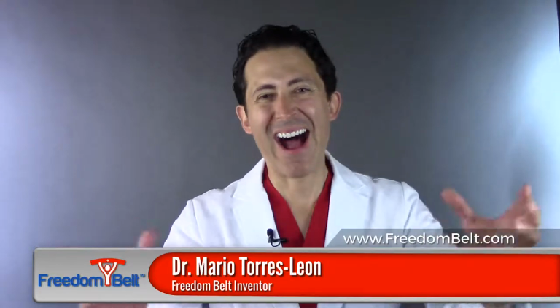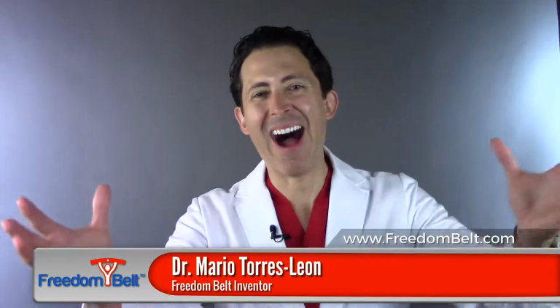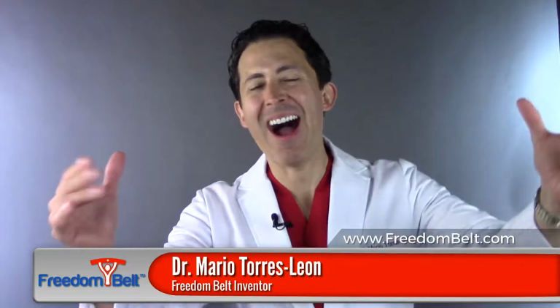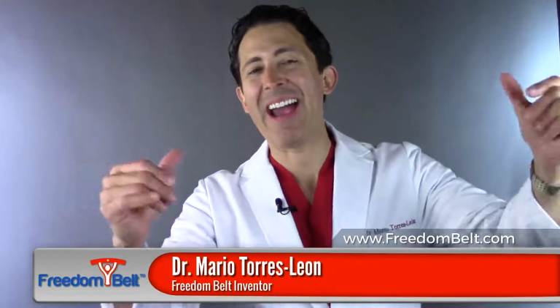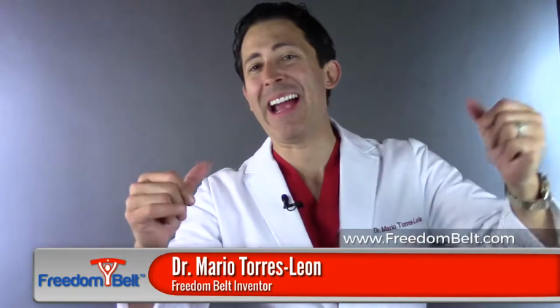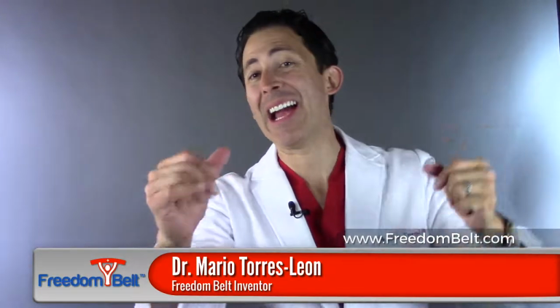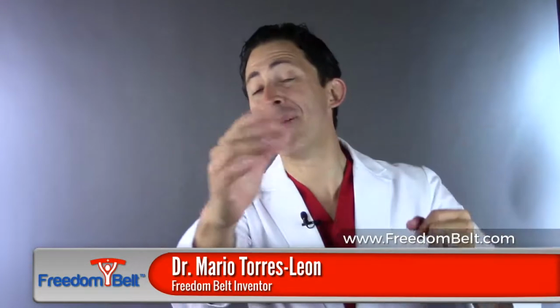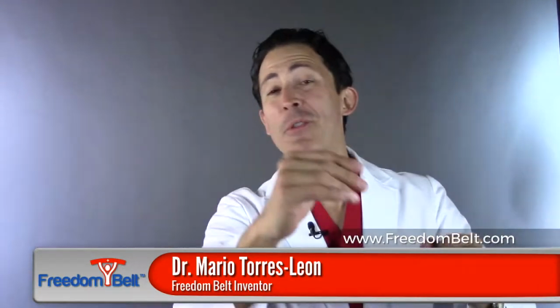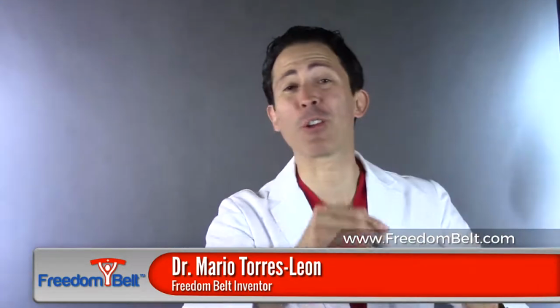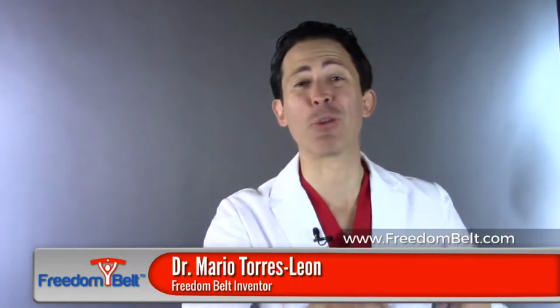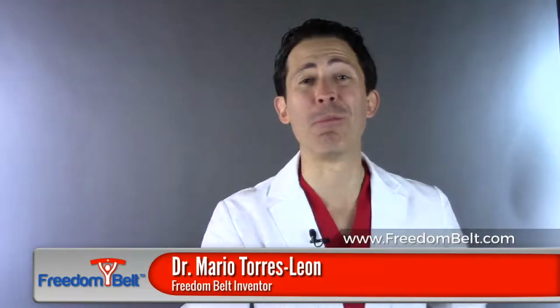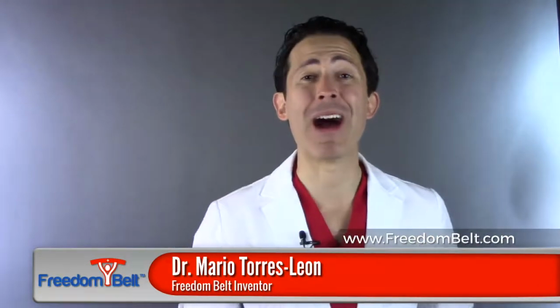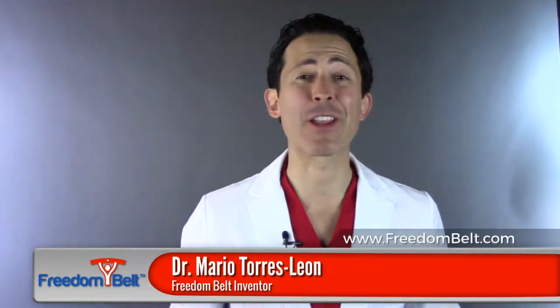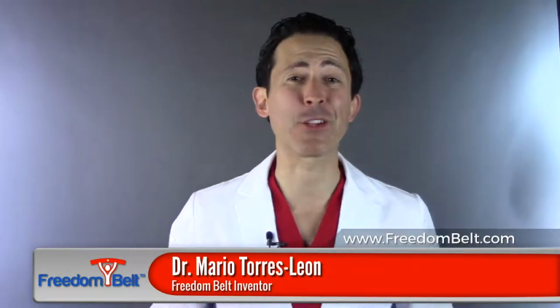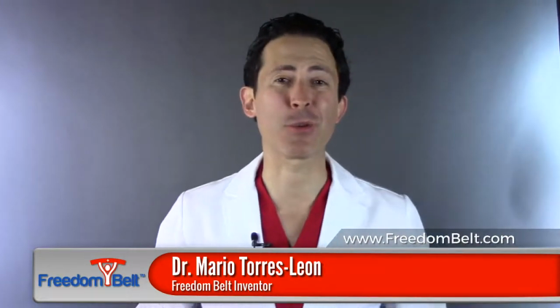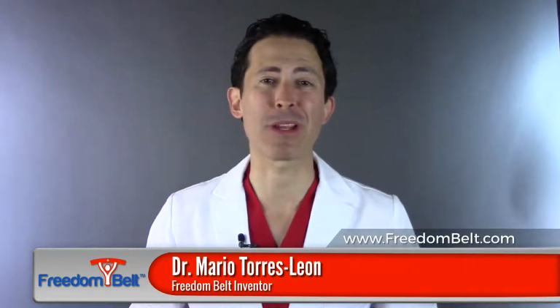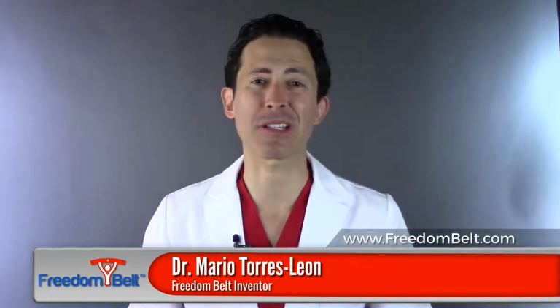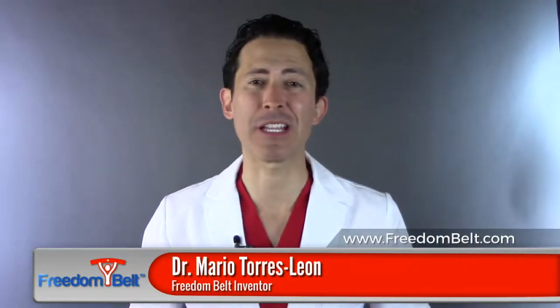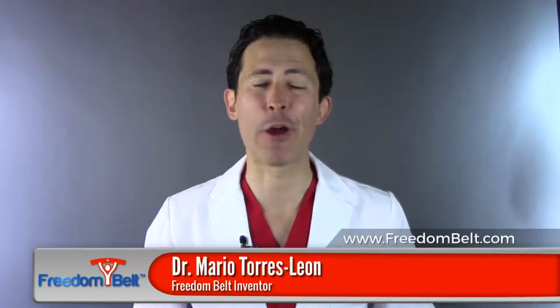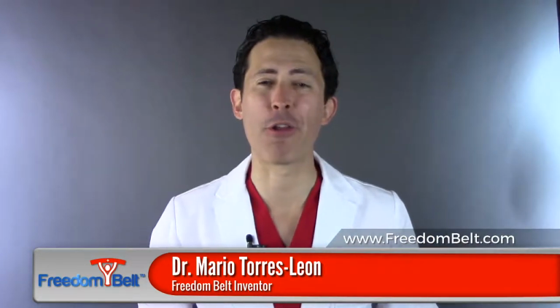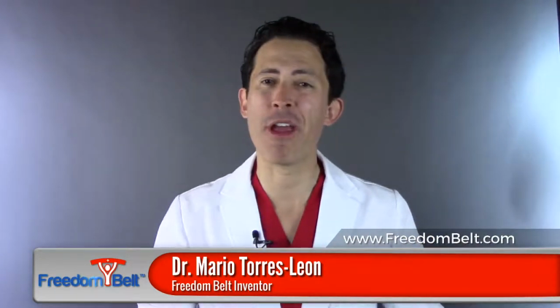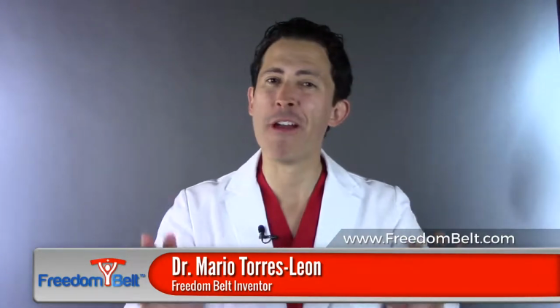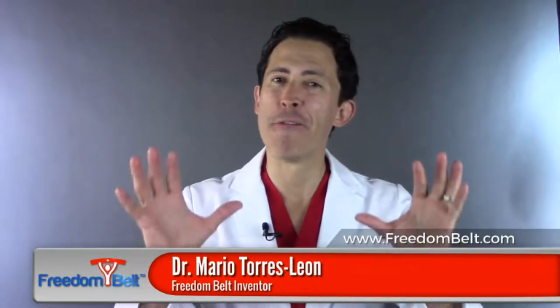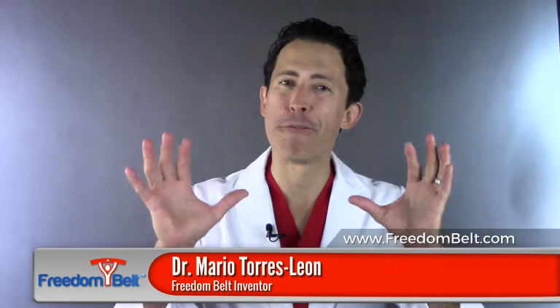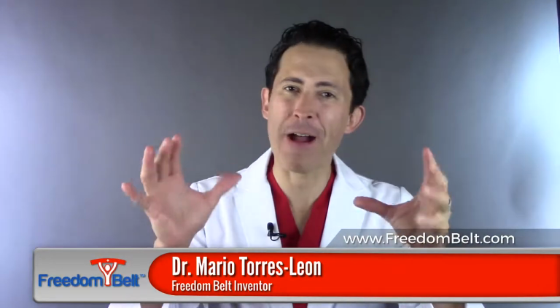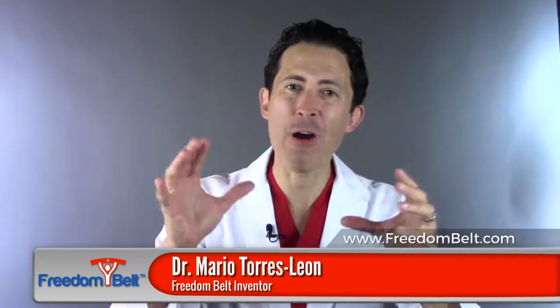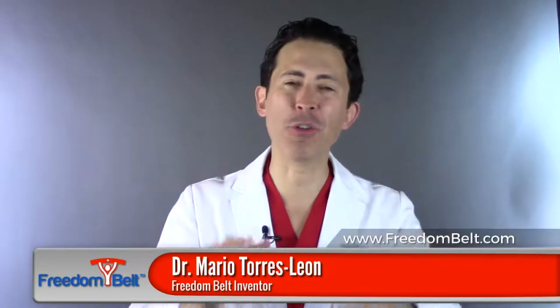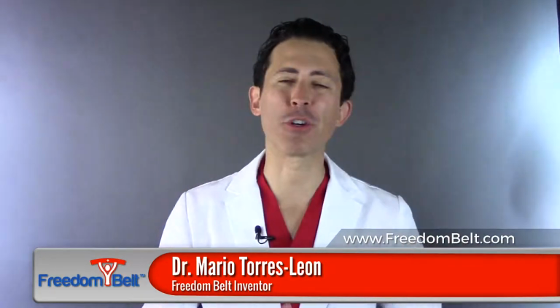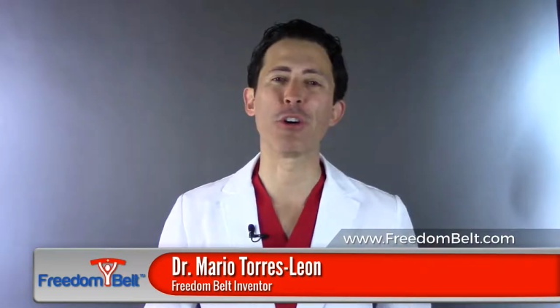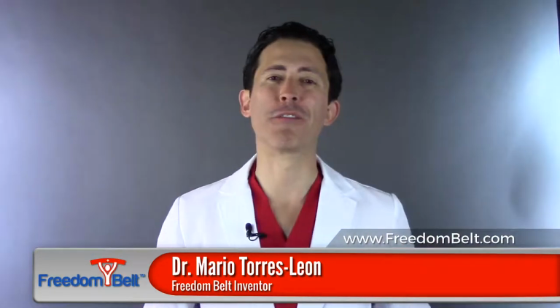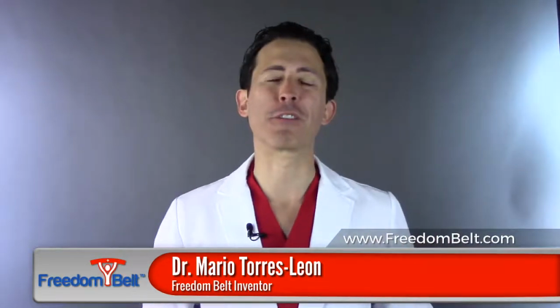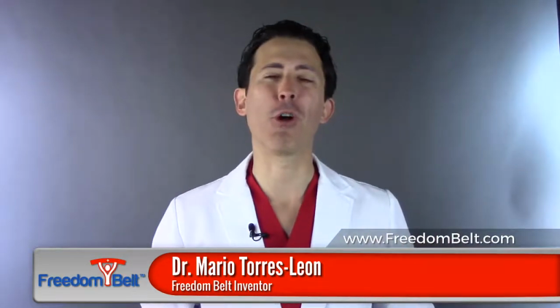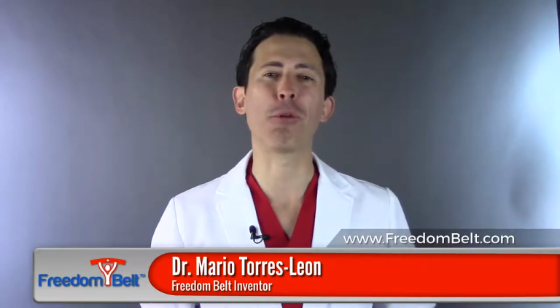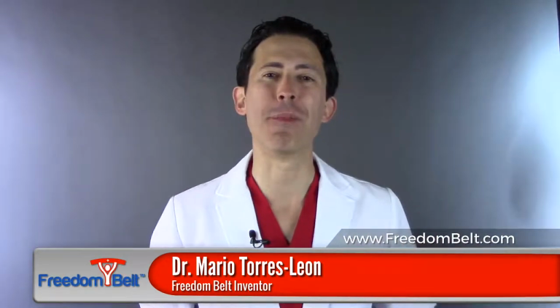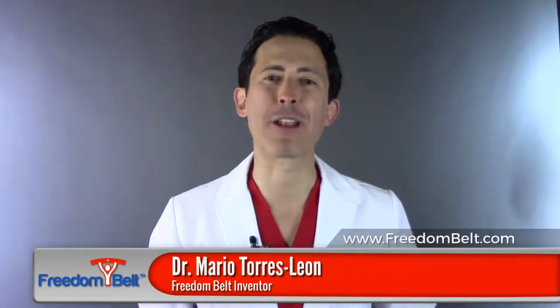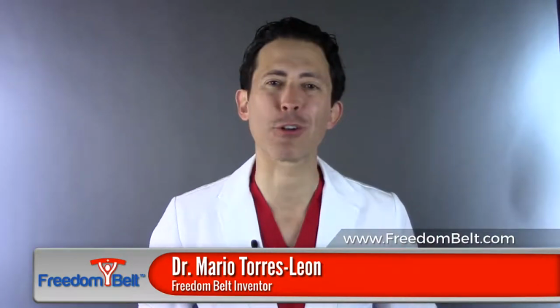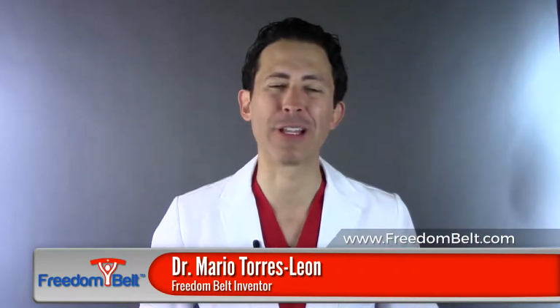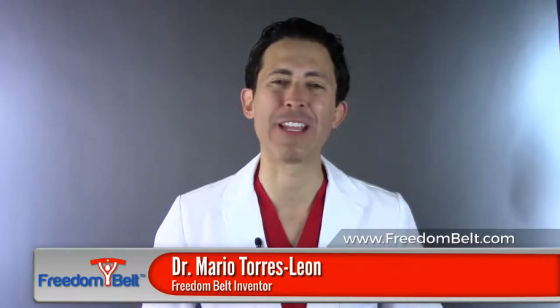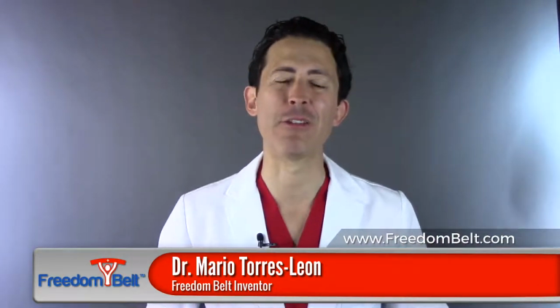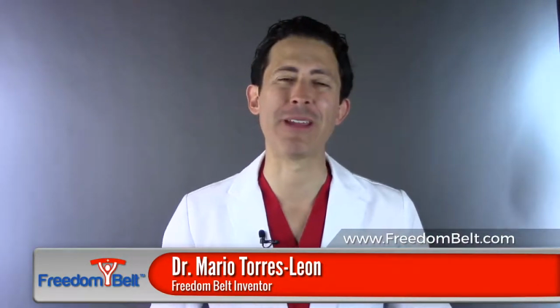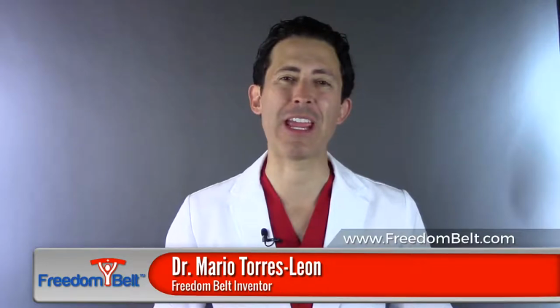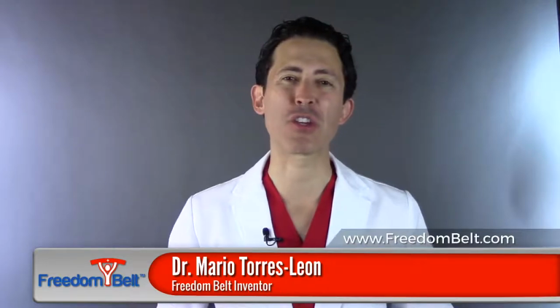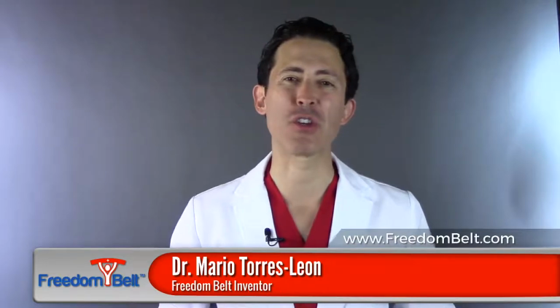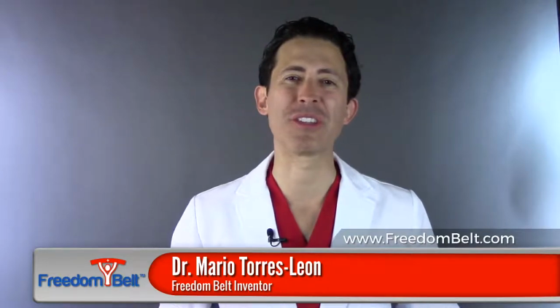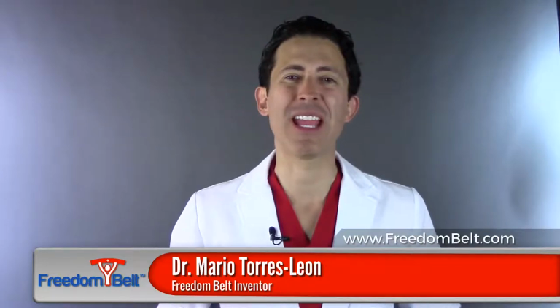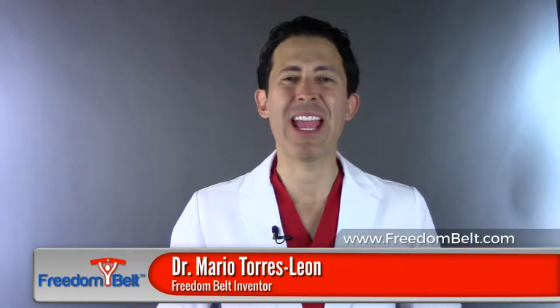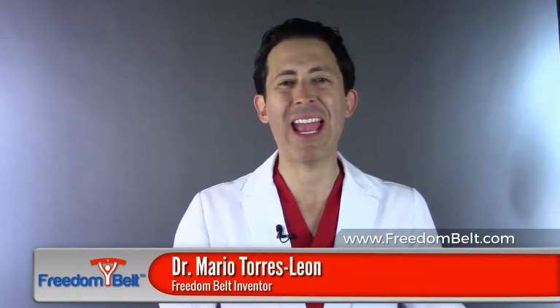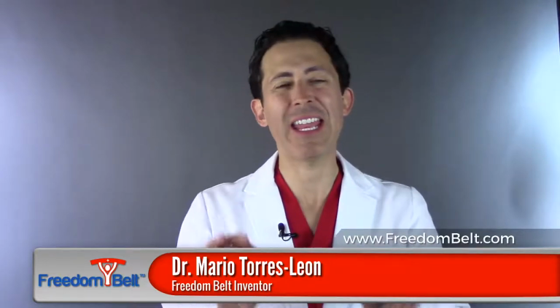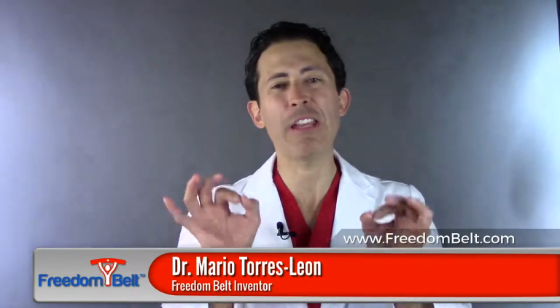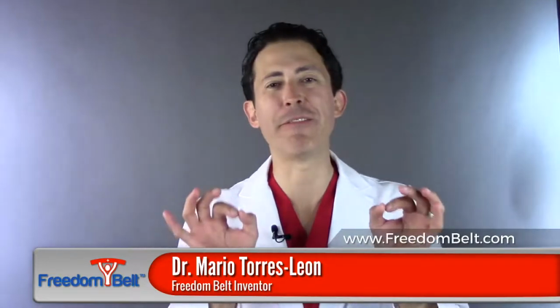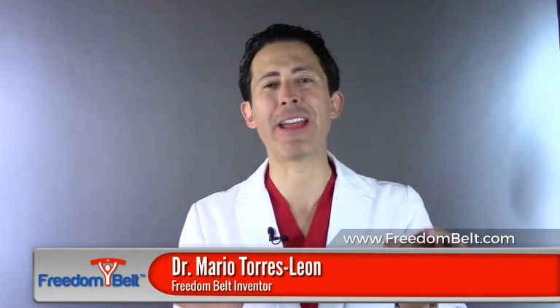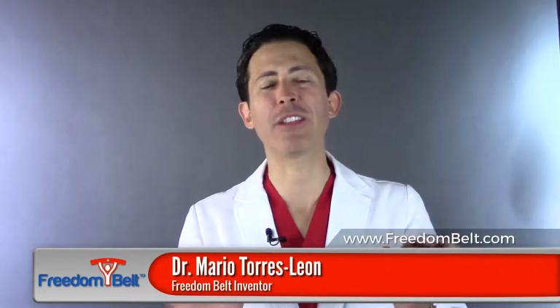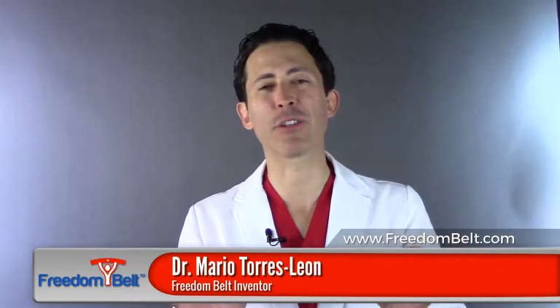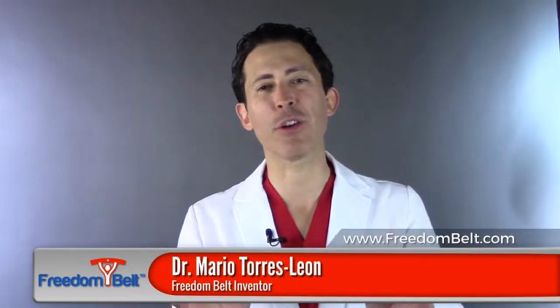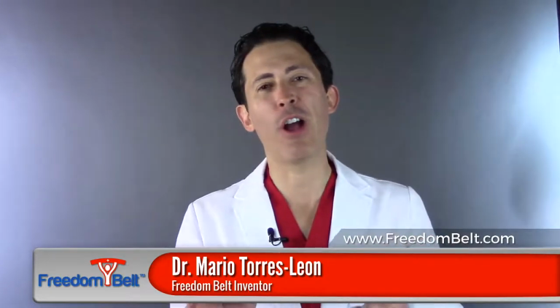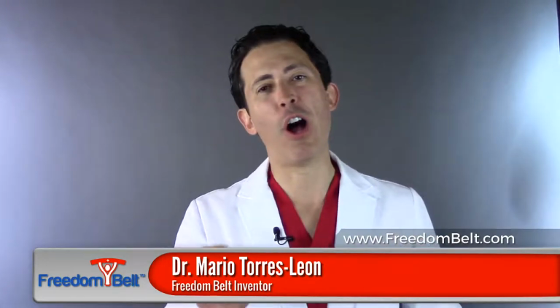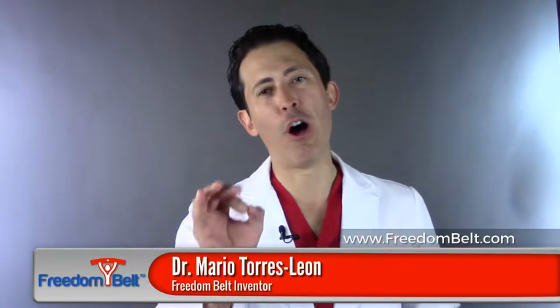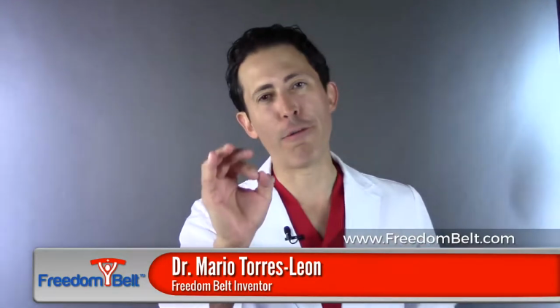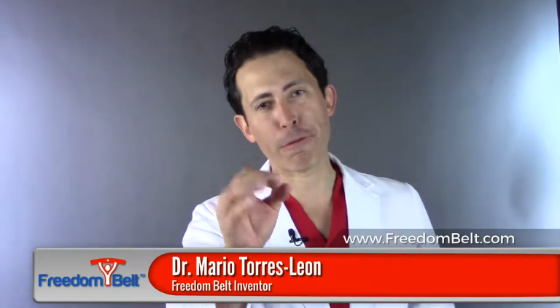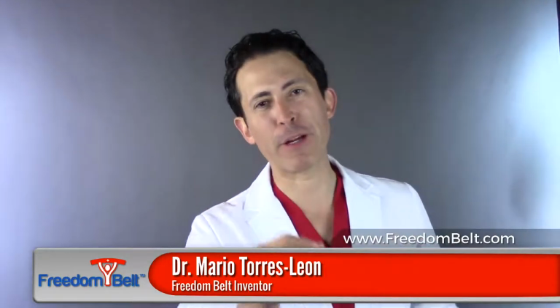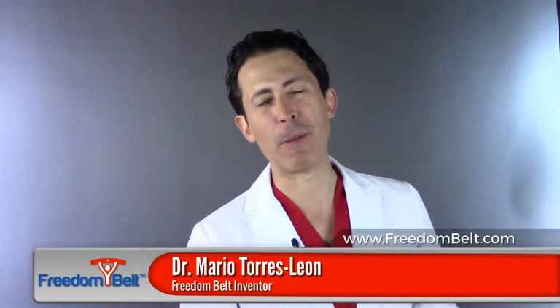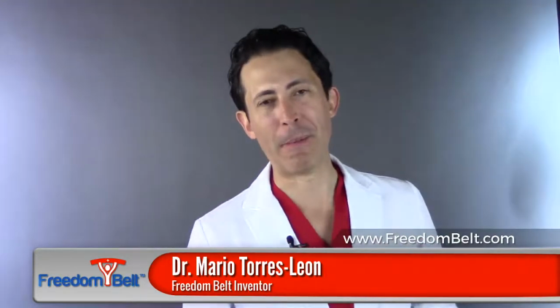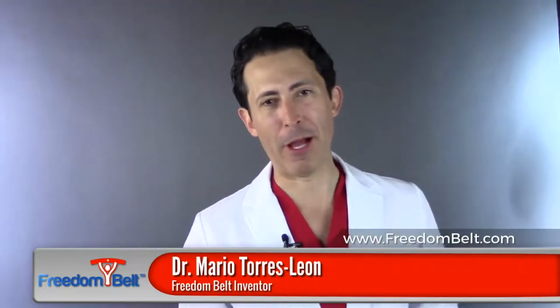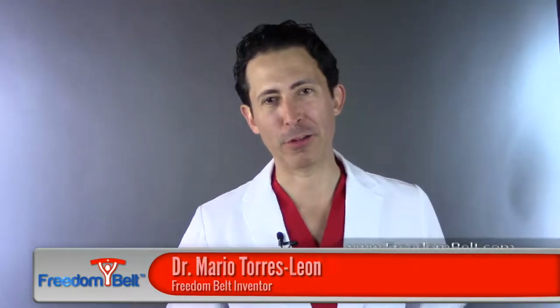Hi, I am Dr. Mario Torres-Leon, founder of Global Medical Innovations and inventor of Freedom Belt.